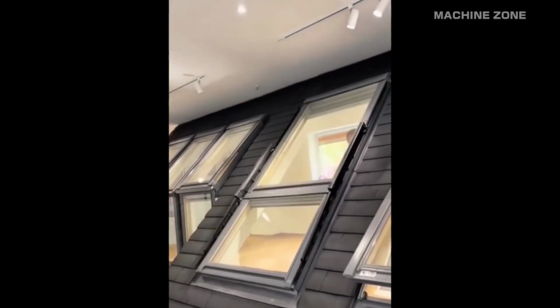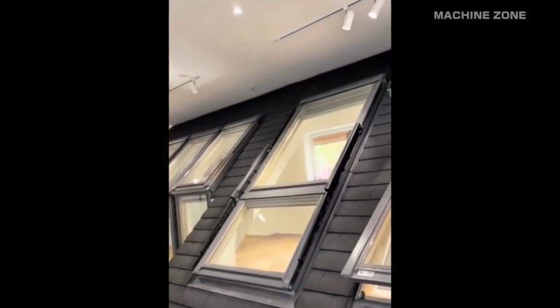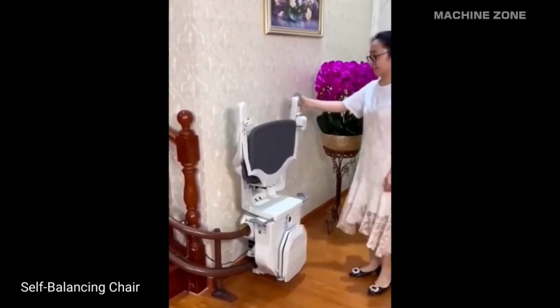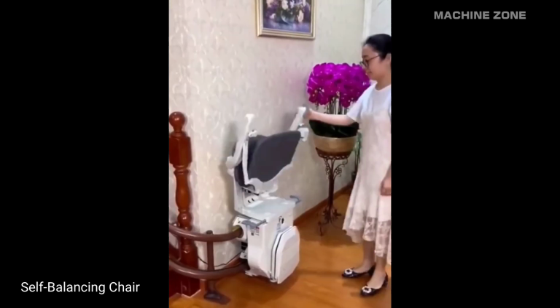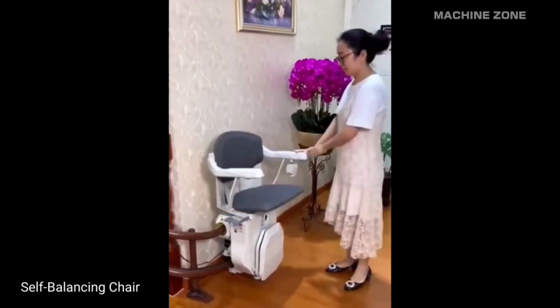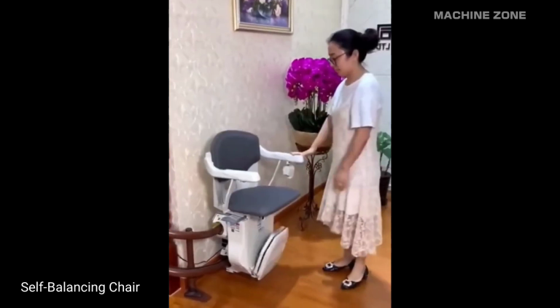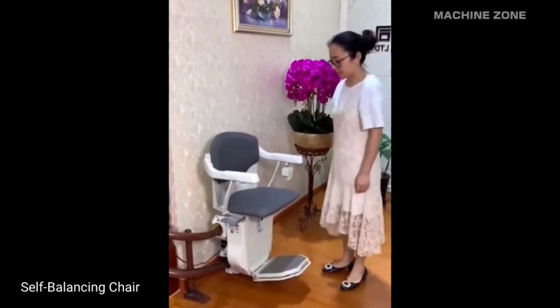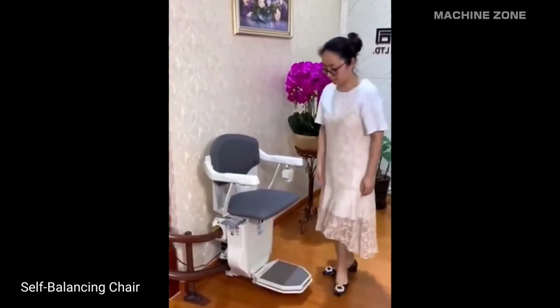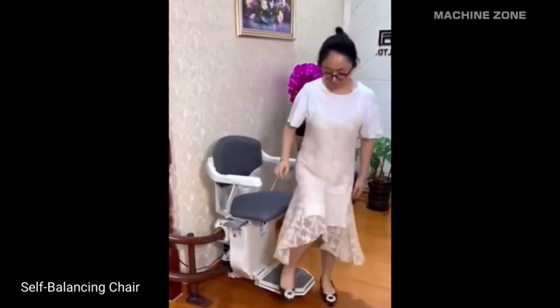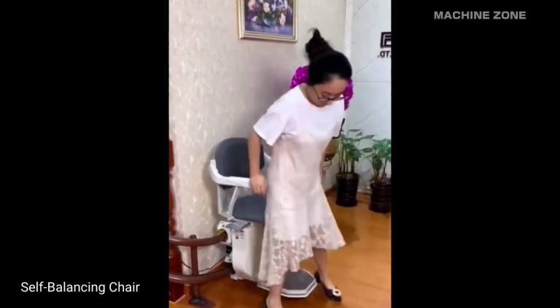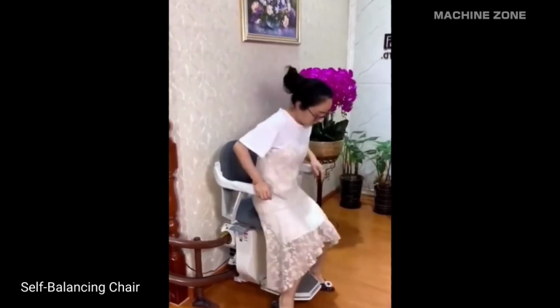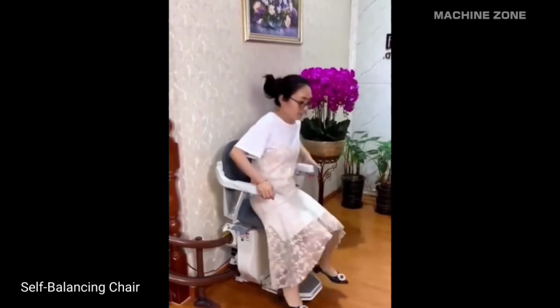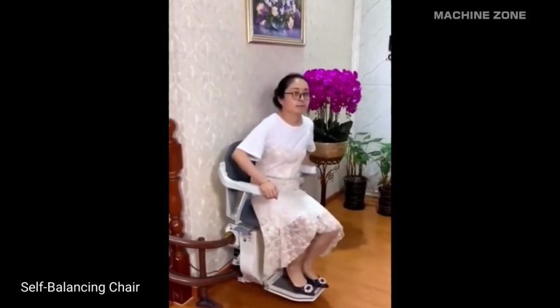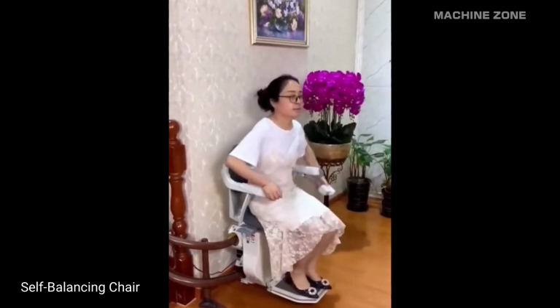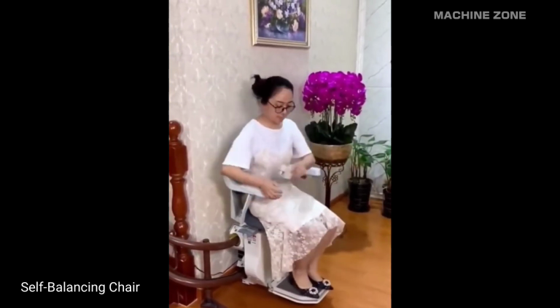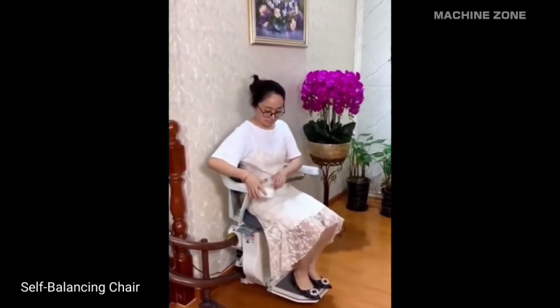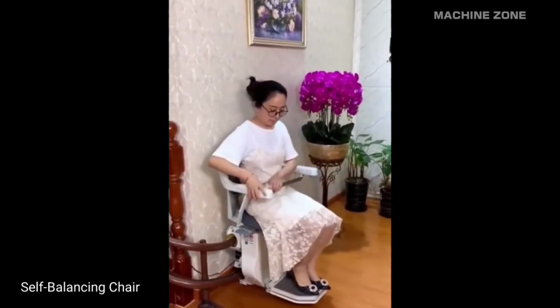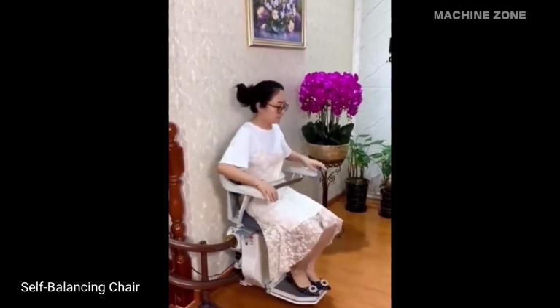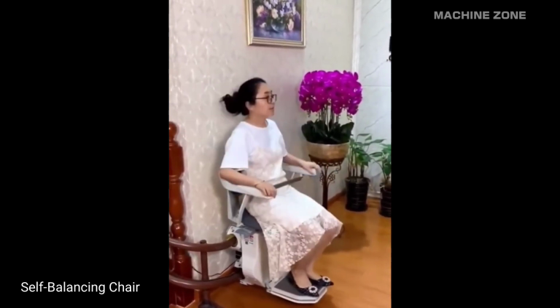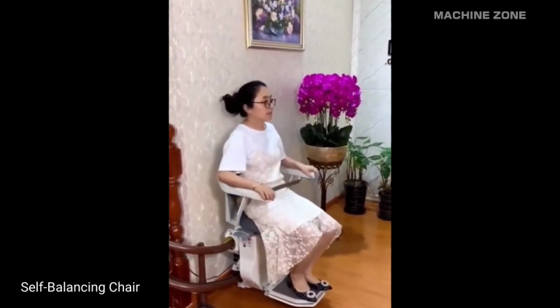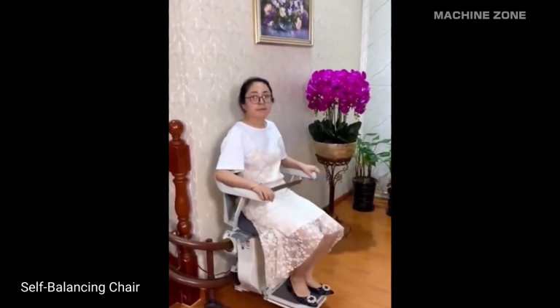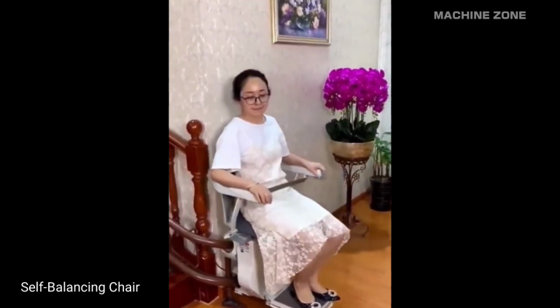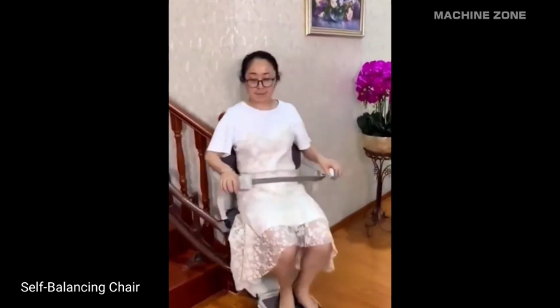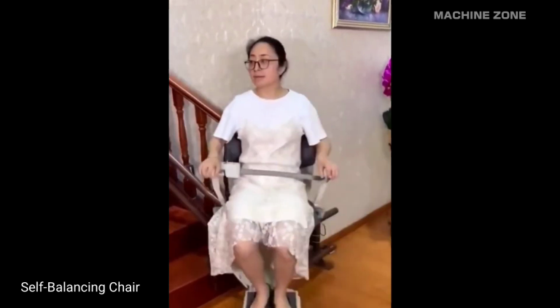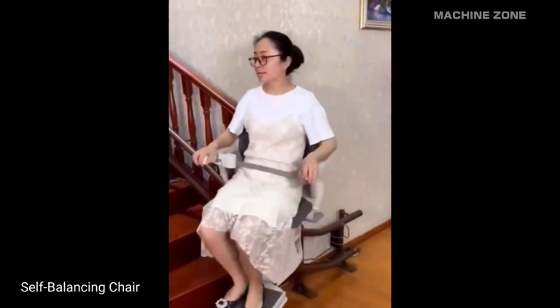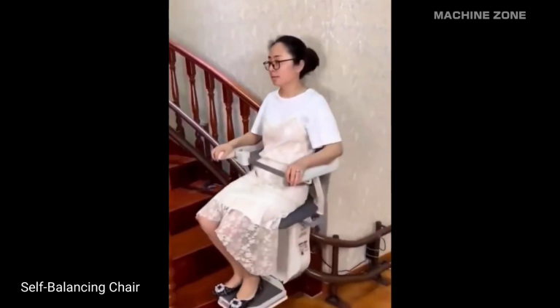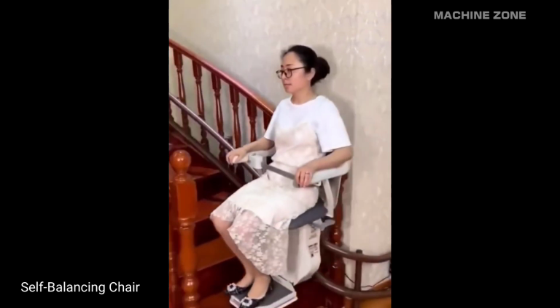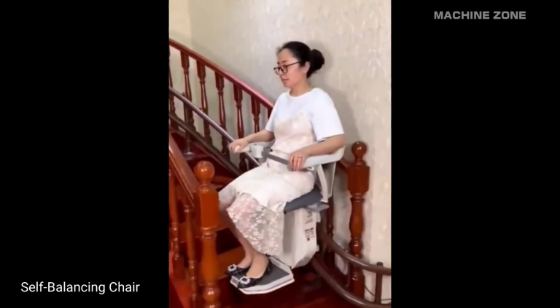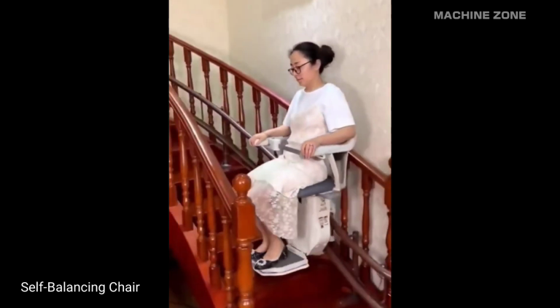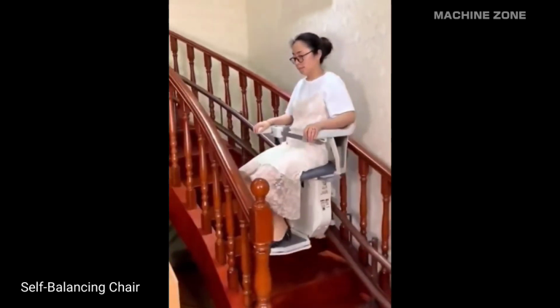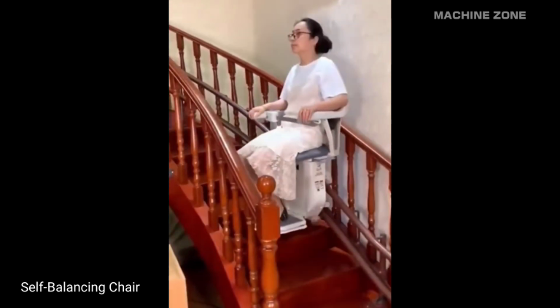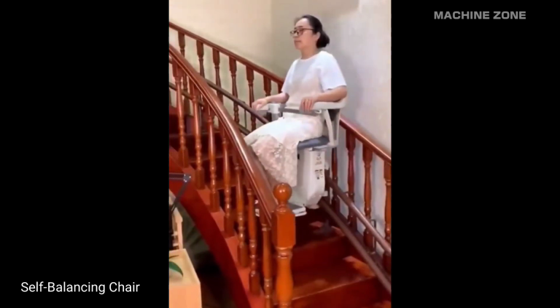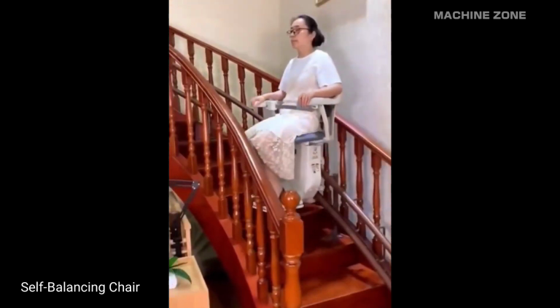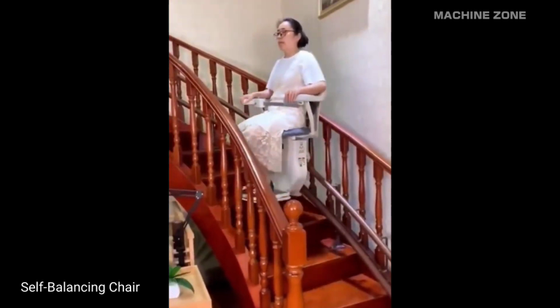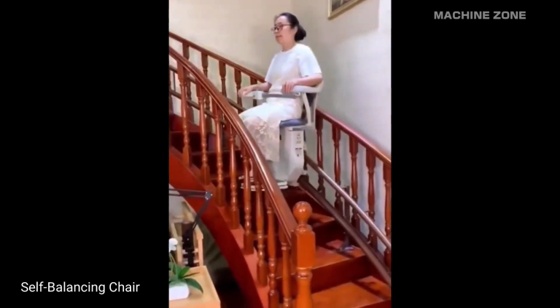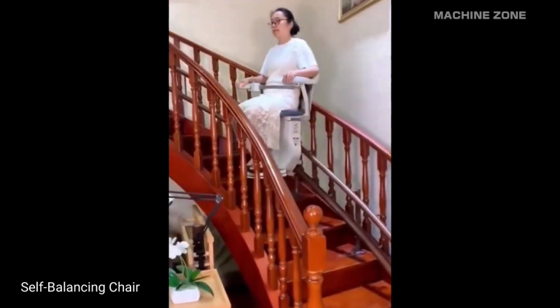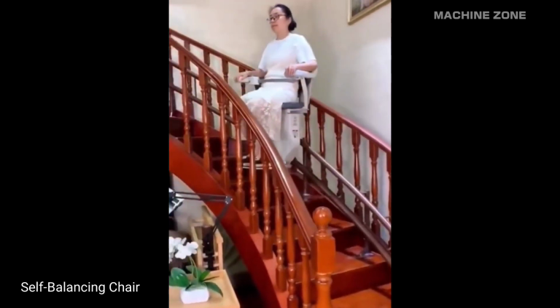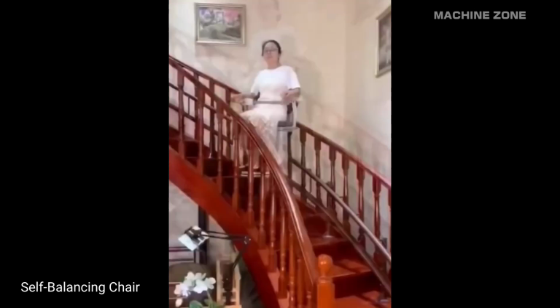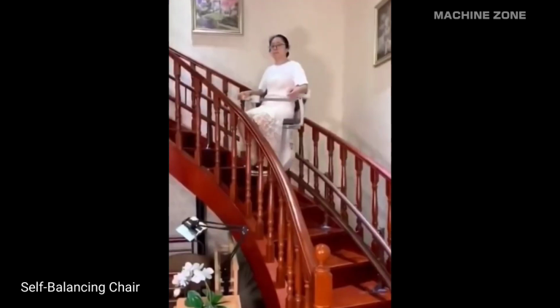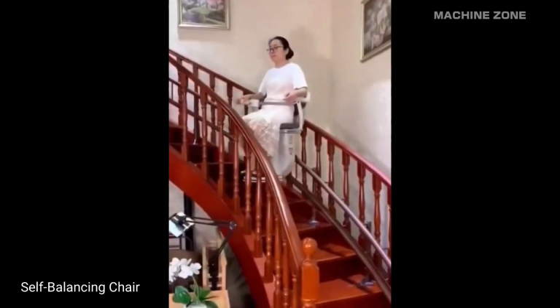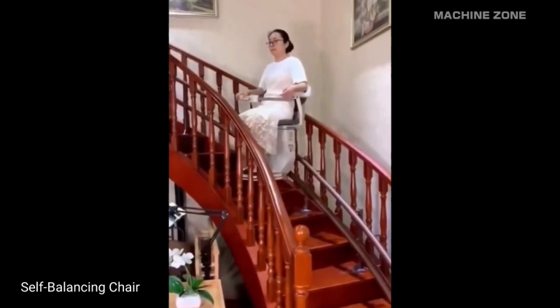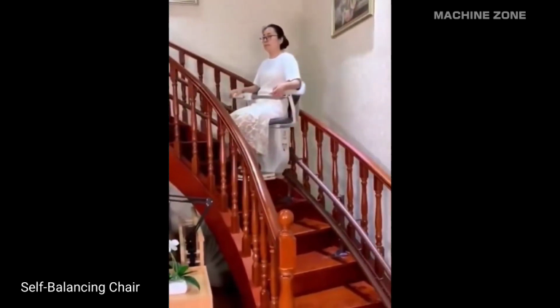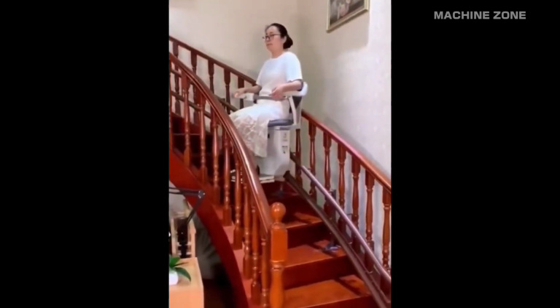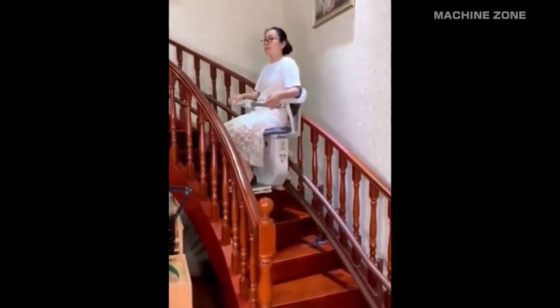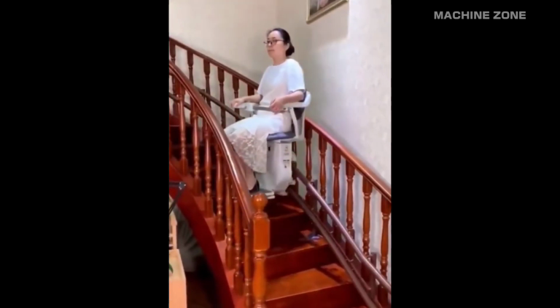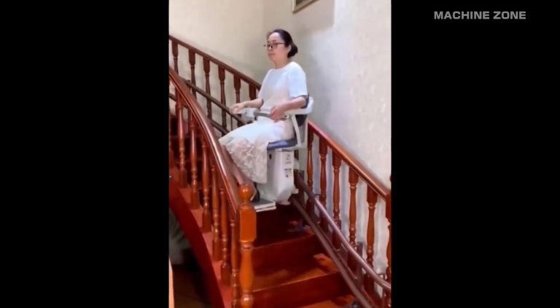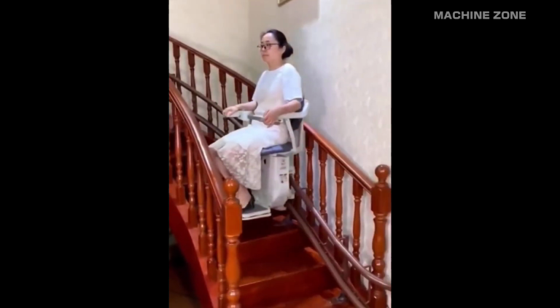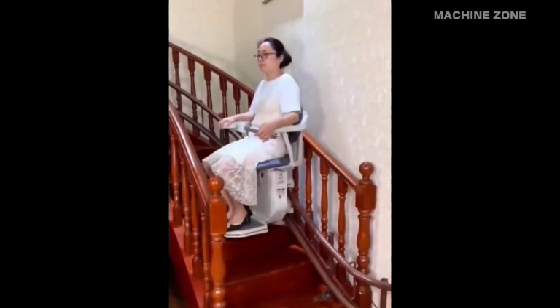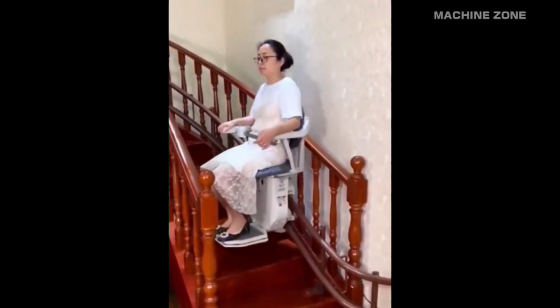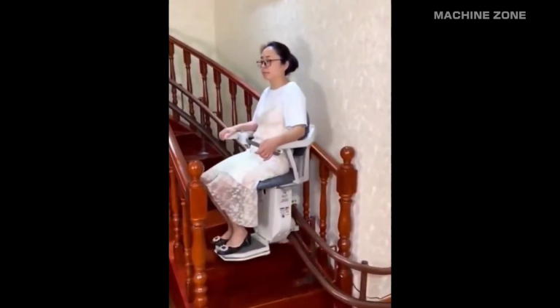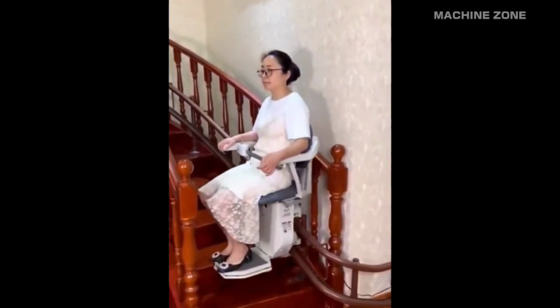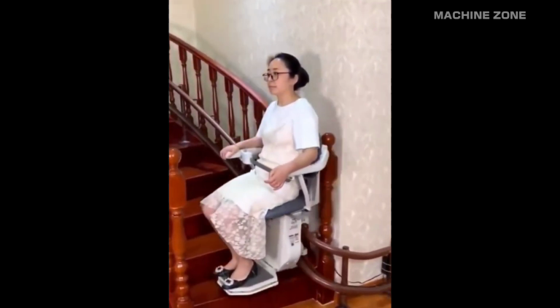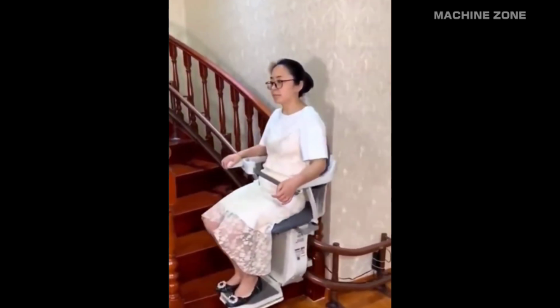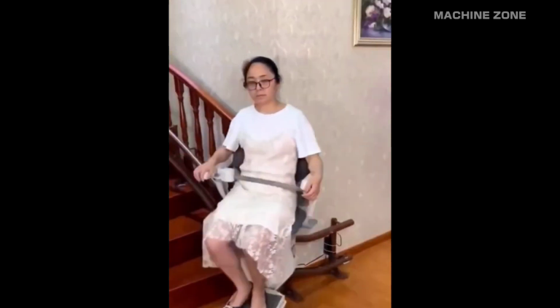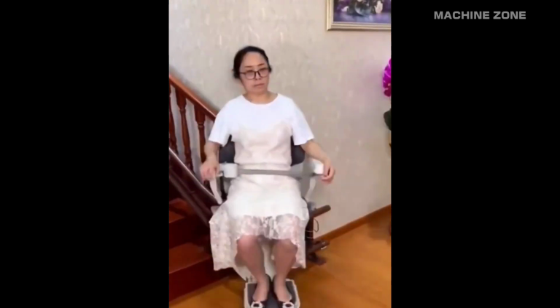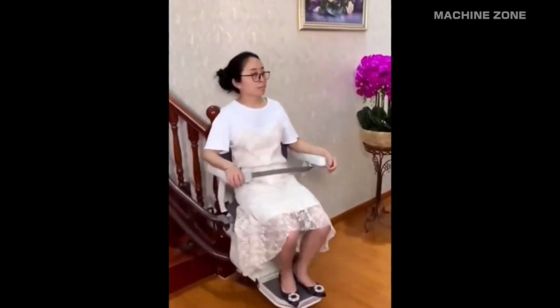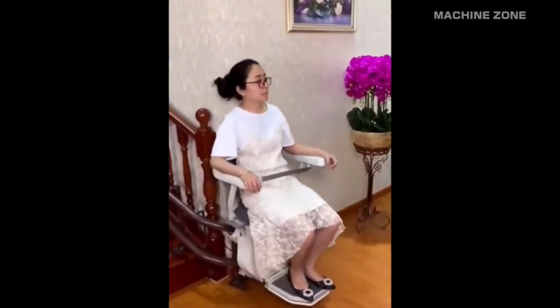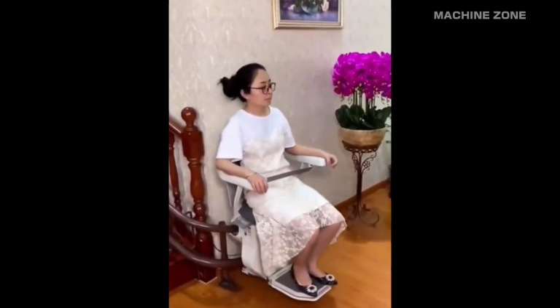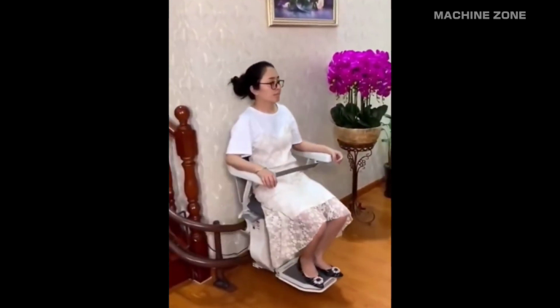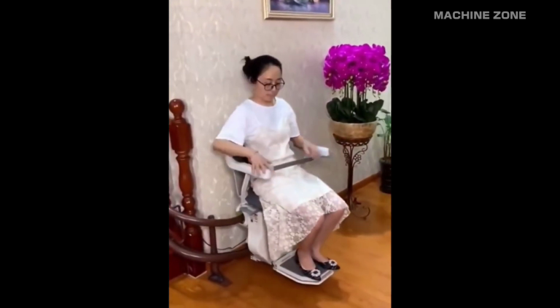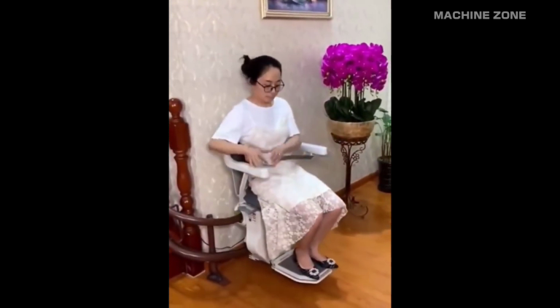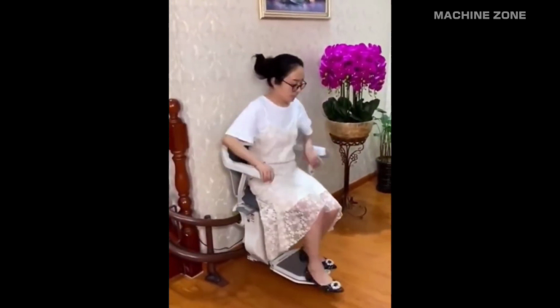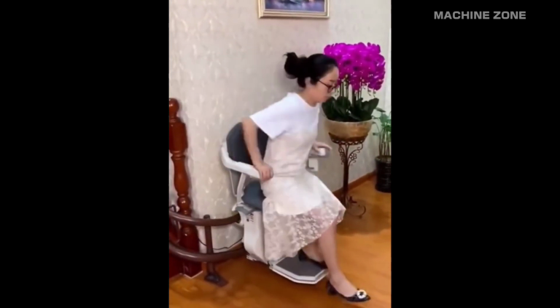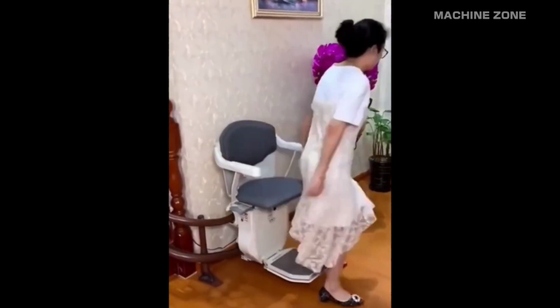Self-balancing chairs: imagine chairs that dynamically adjust their balance to allow for fluid movement and even gliding around your workspace.